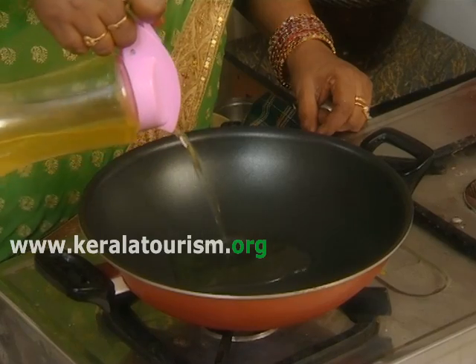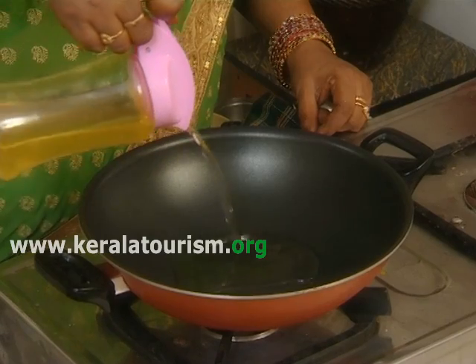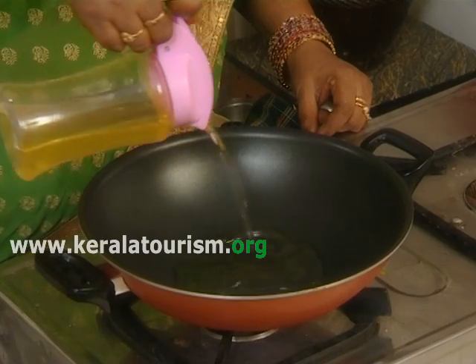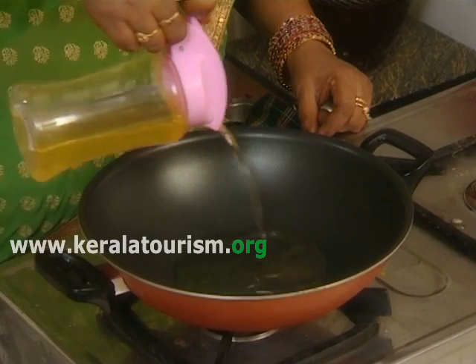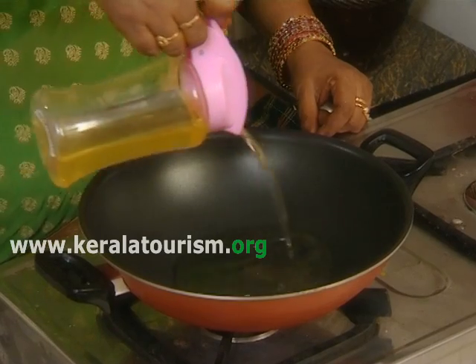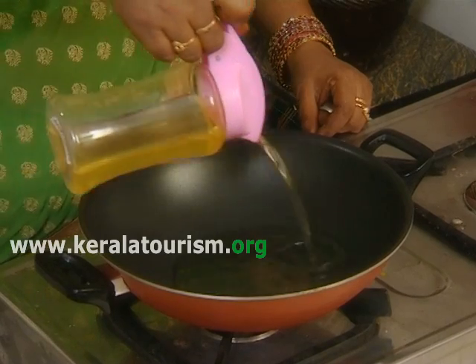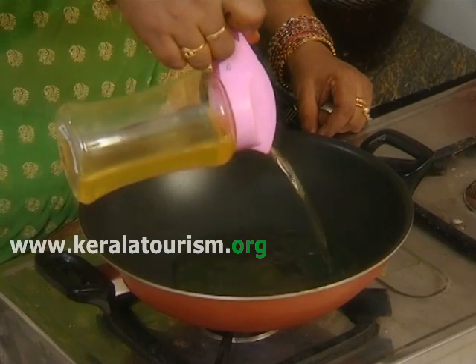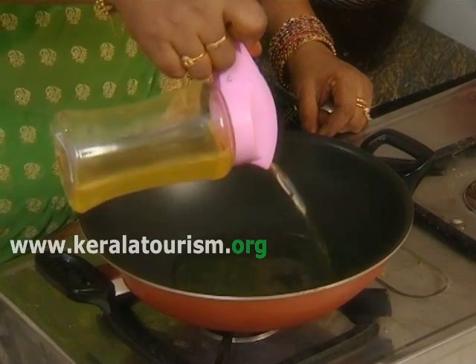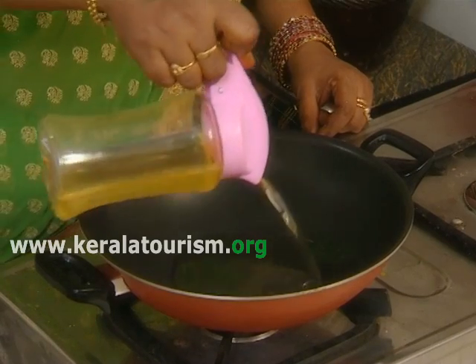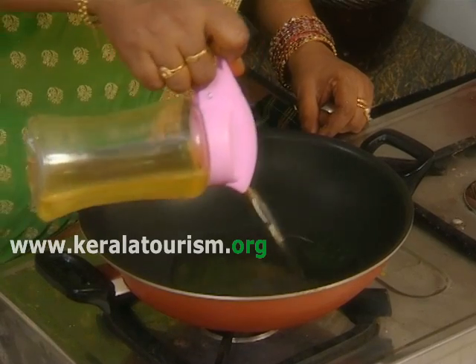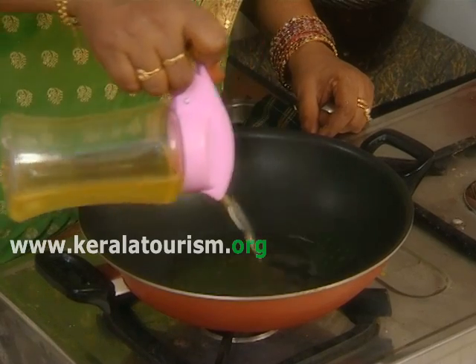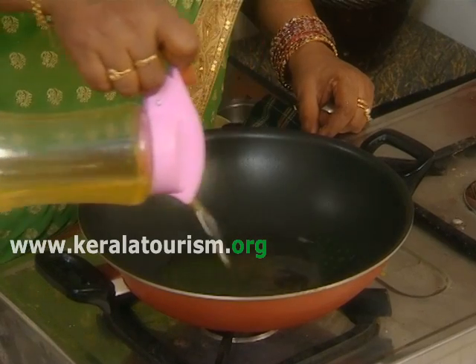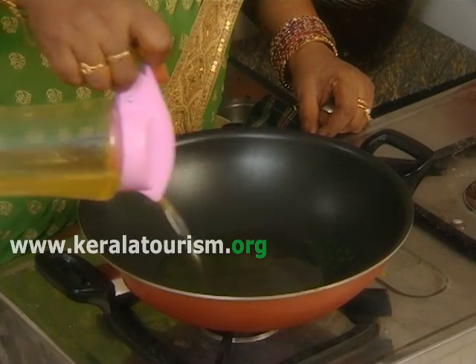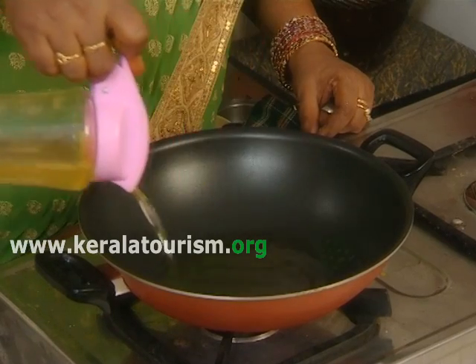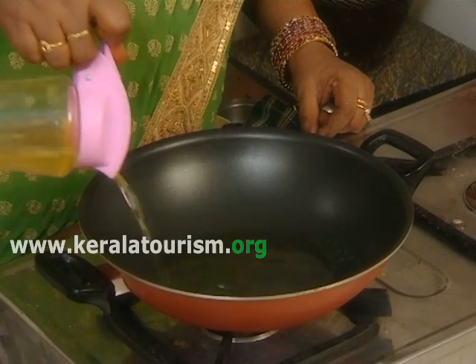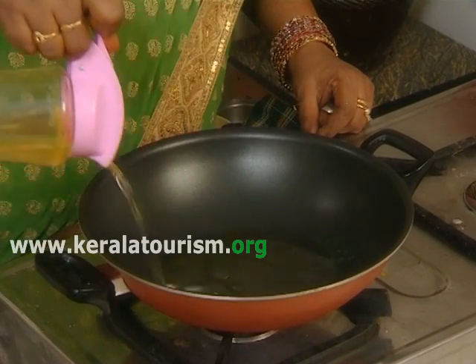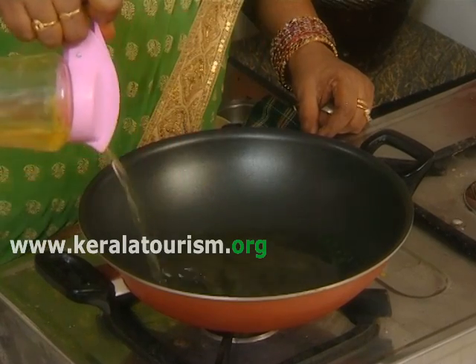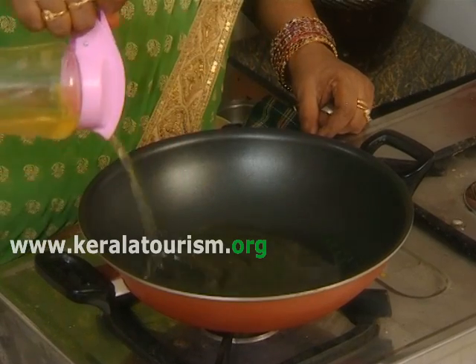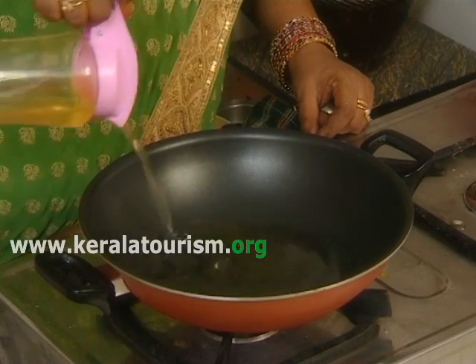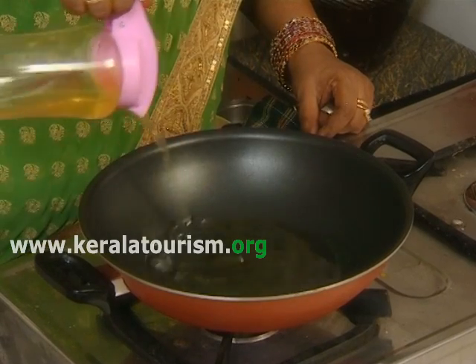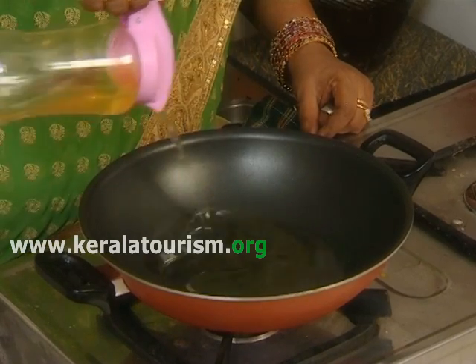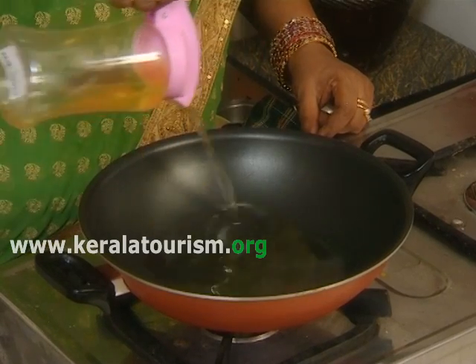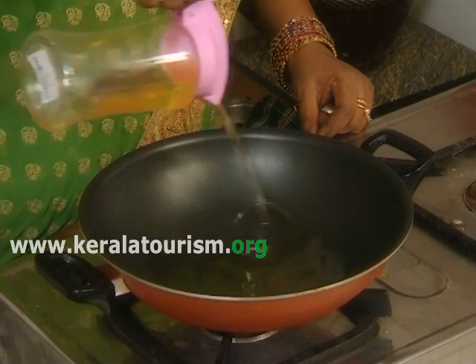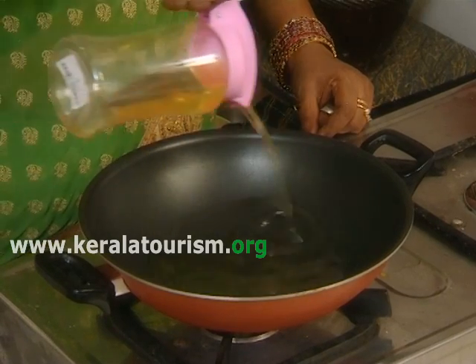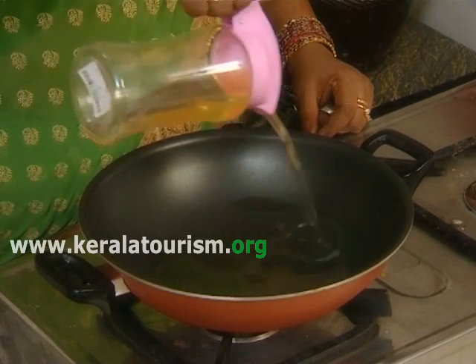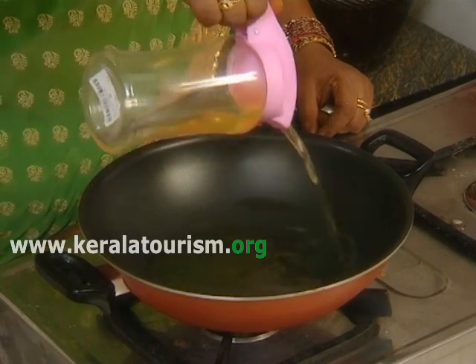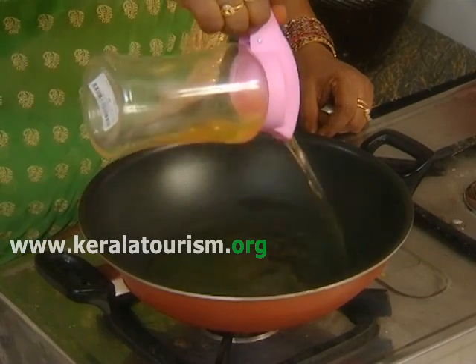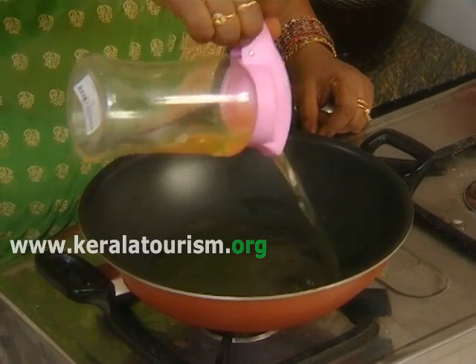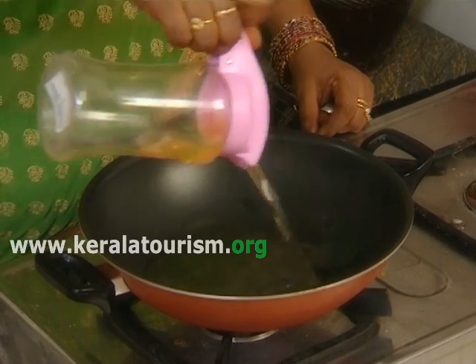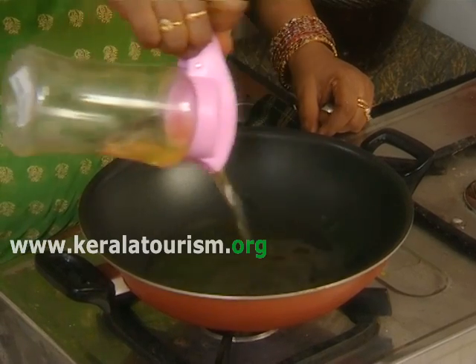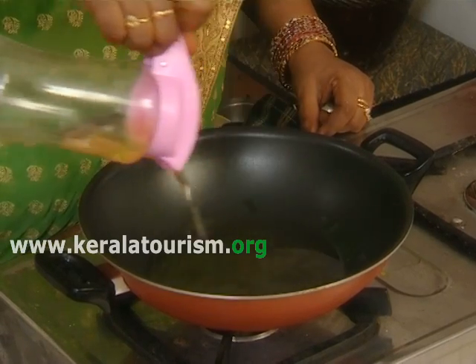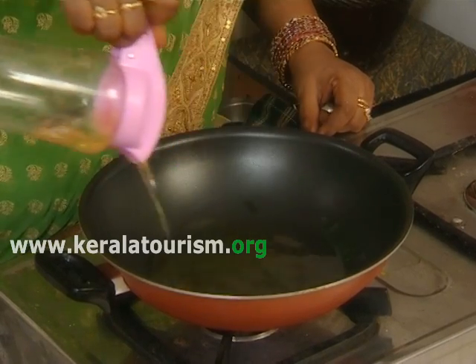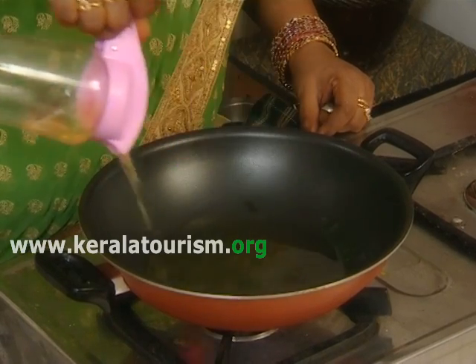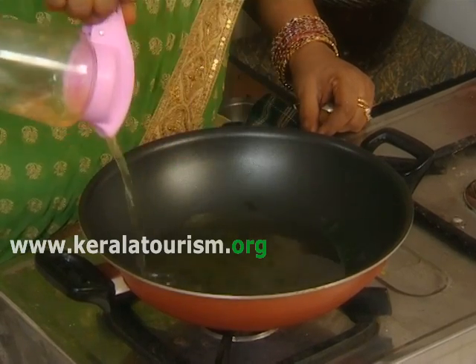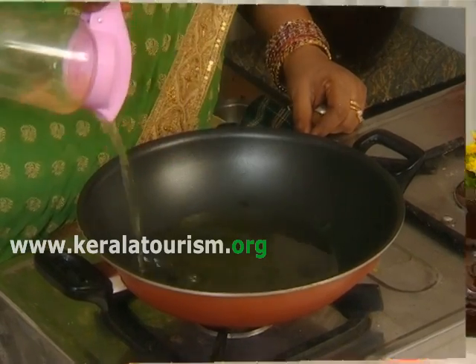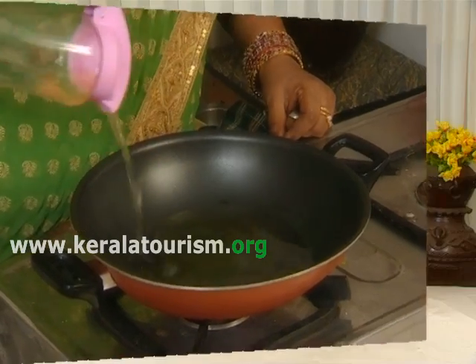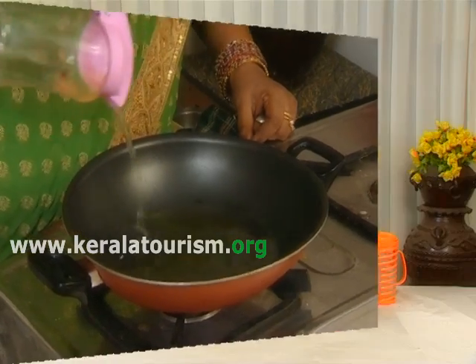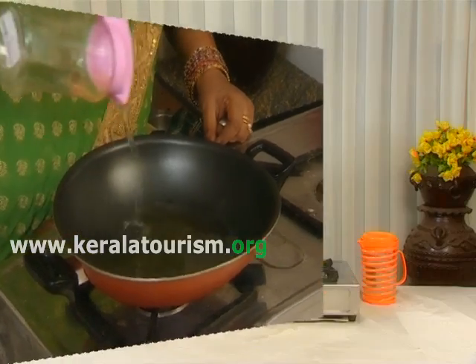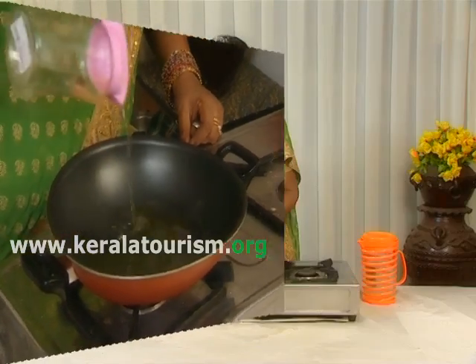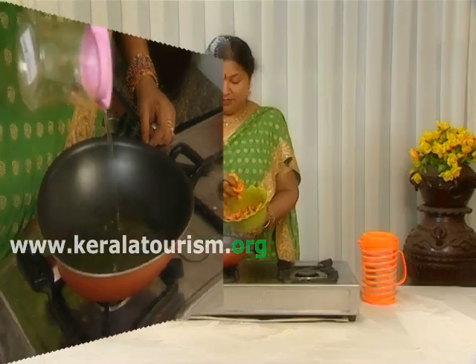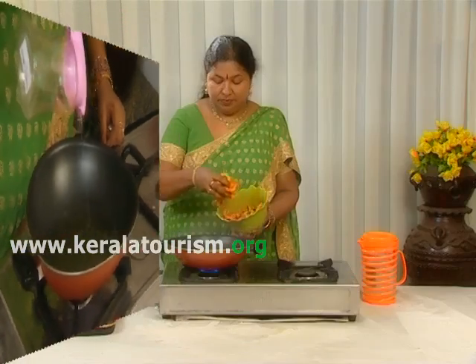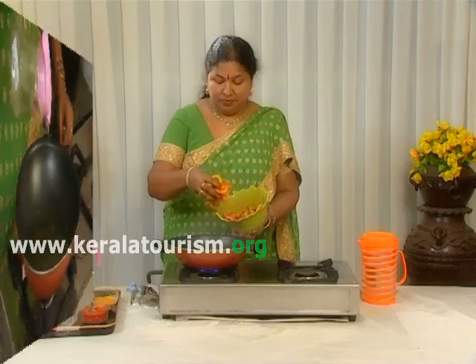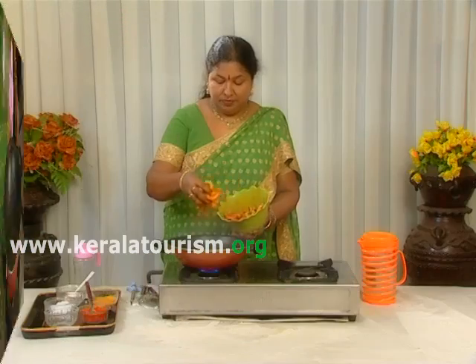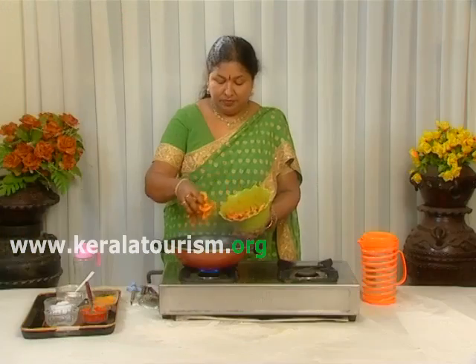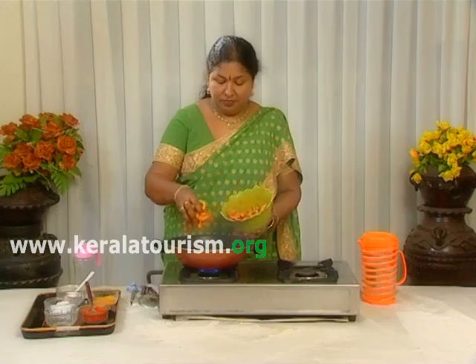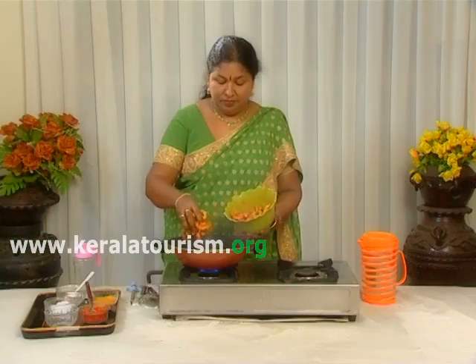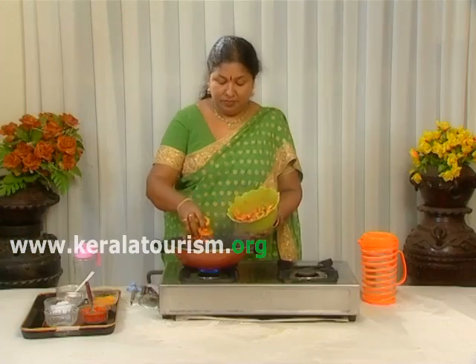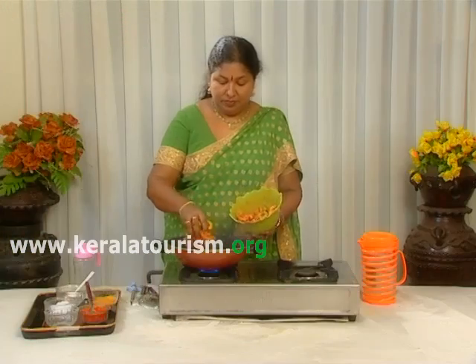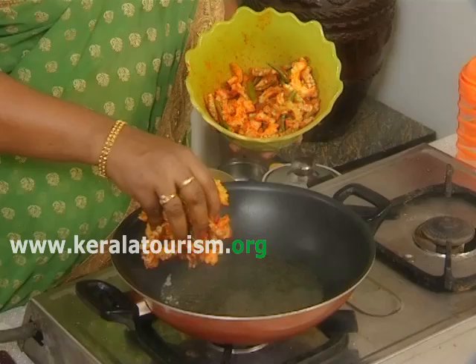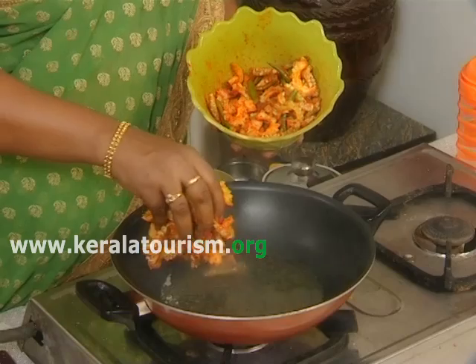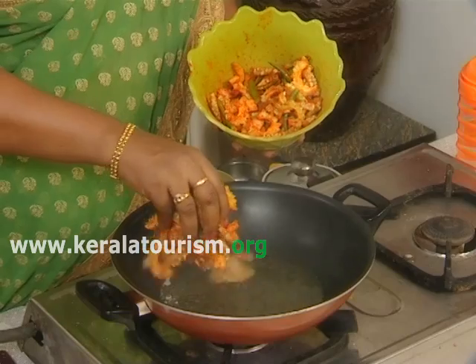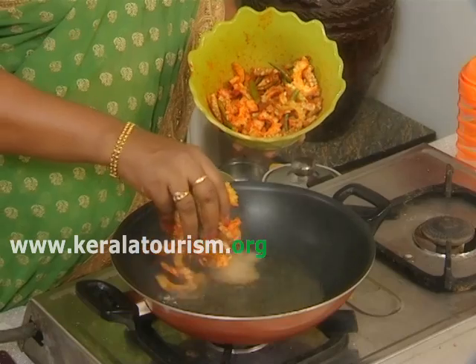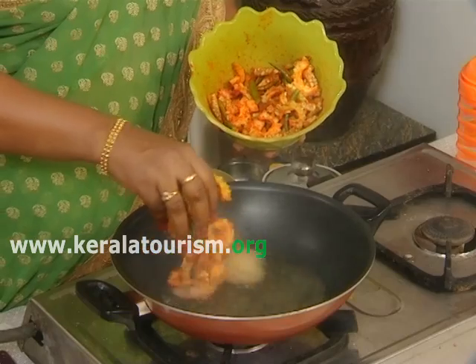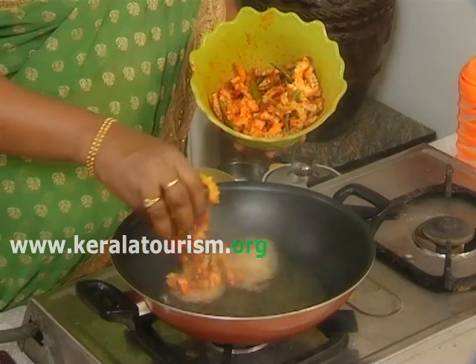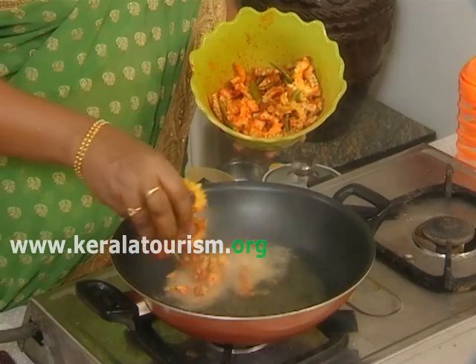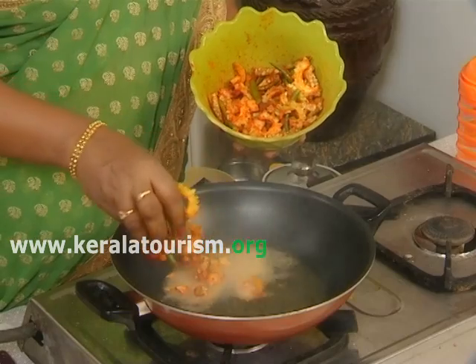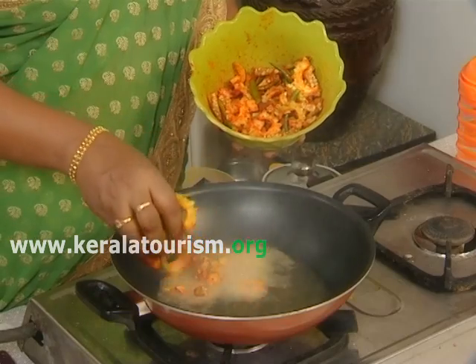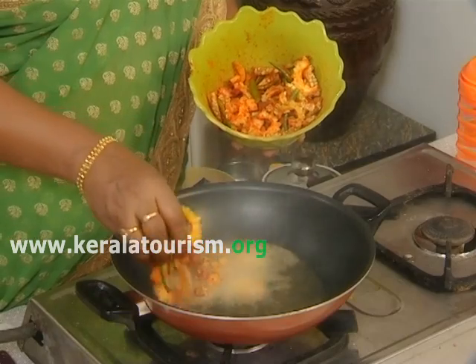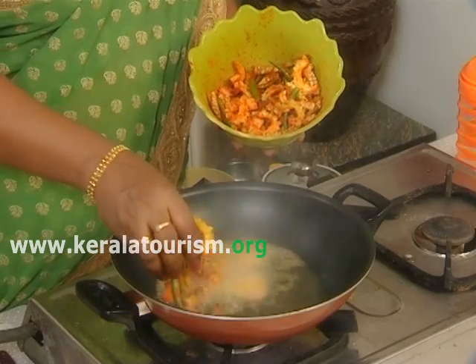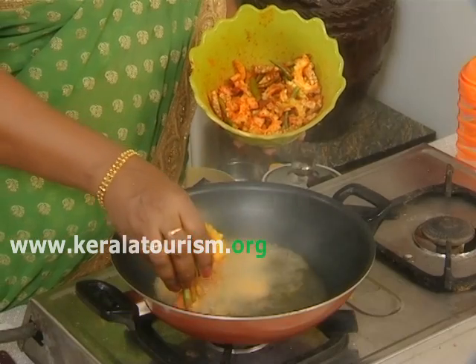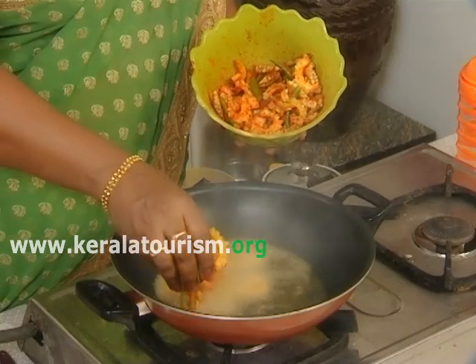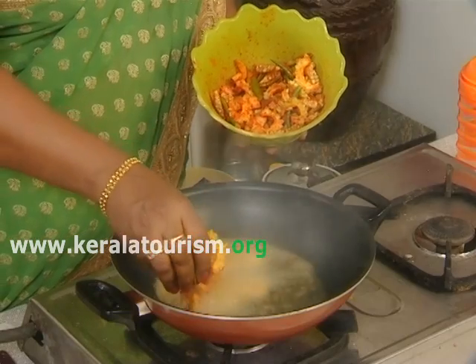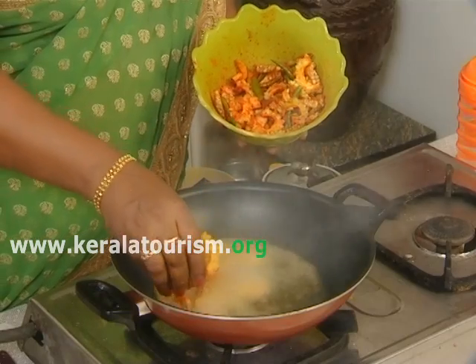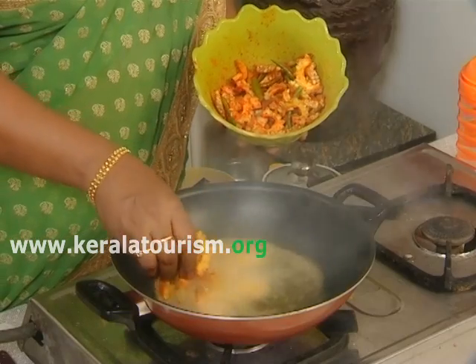After that, fry the bitter gourd on a low flame till the pieces turn crispy and light brown in colour.